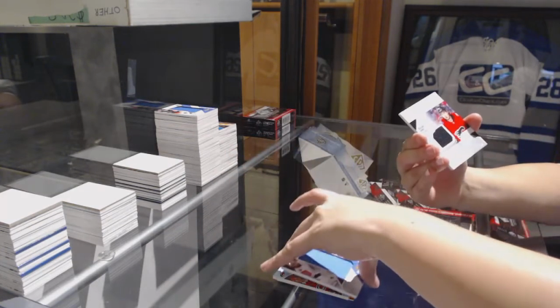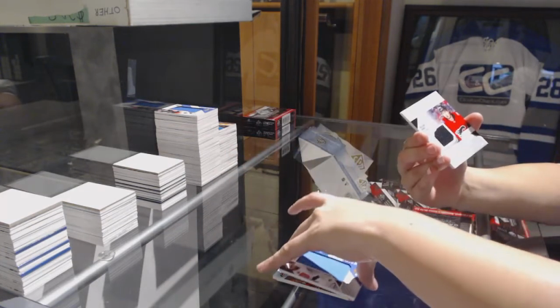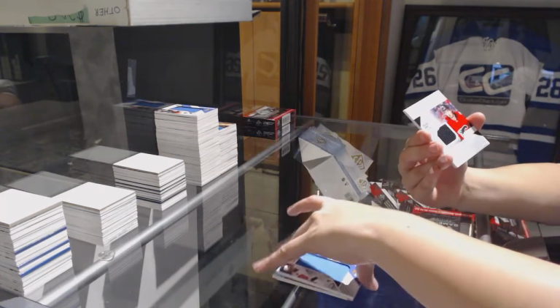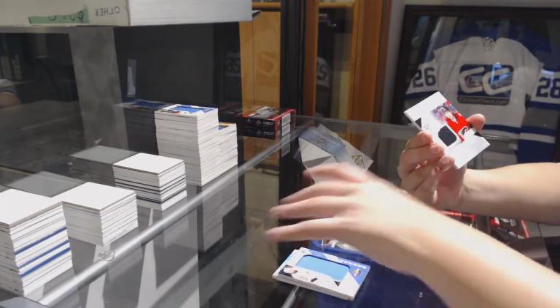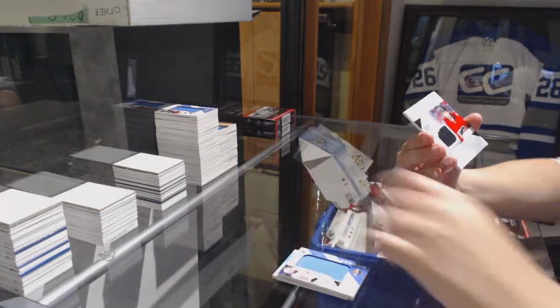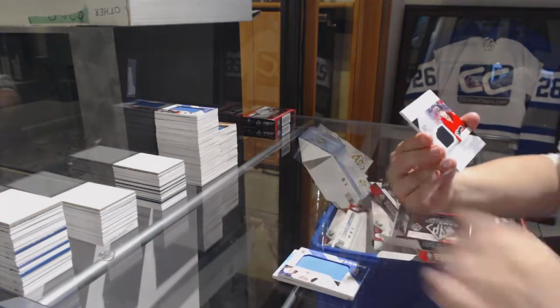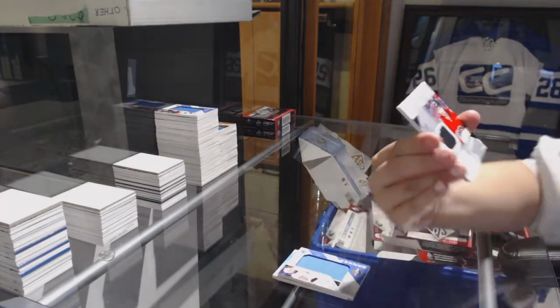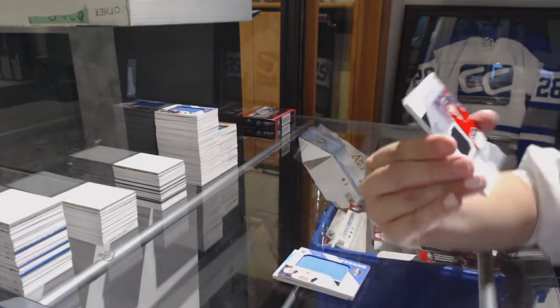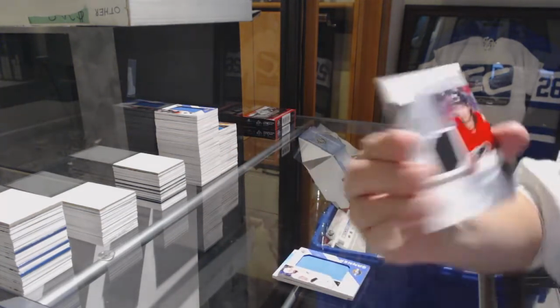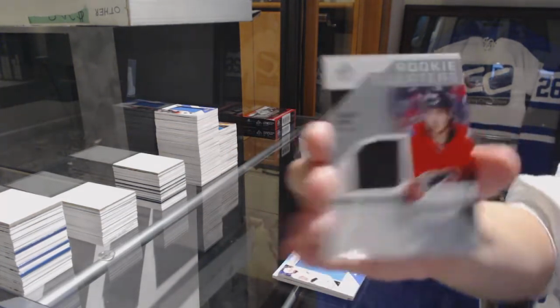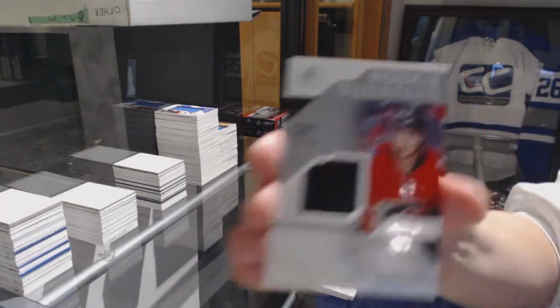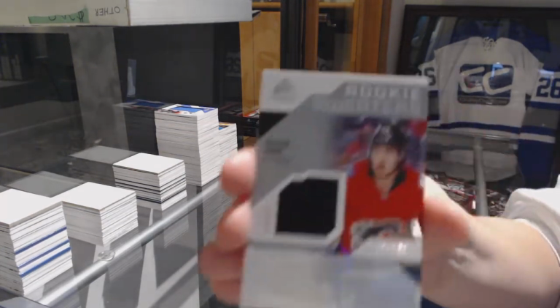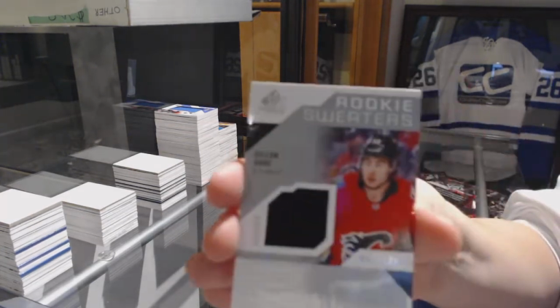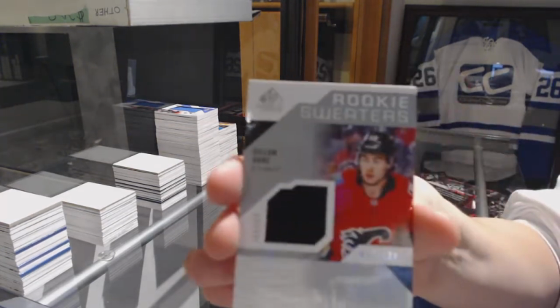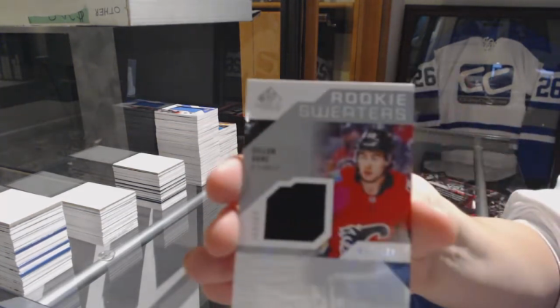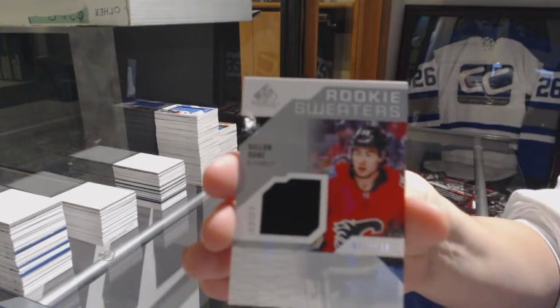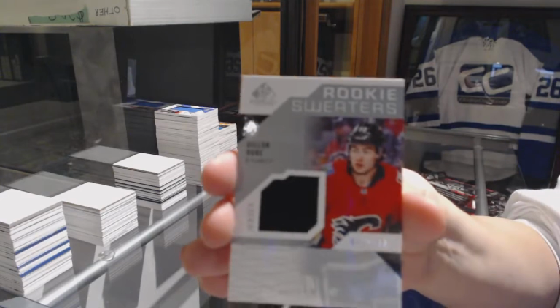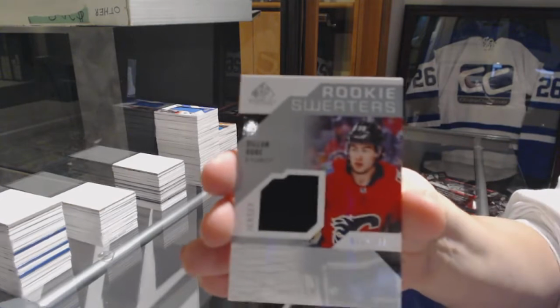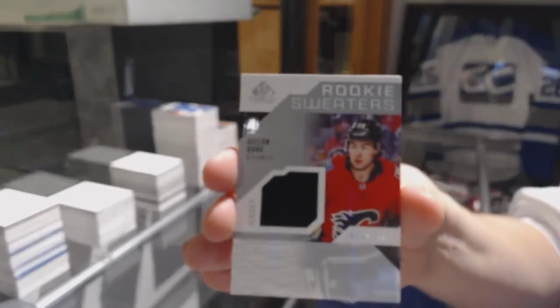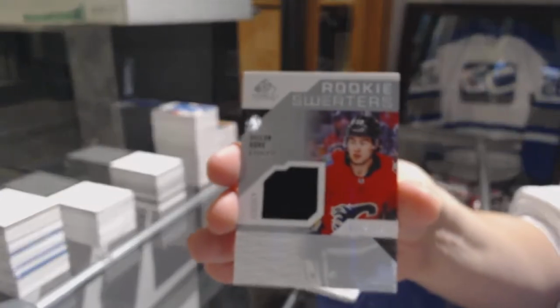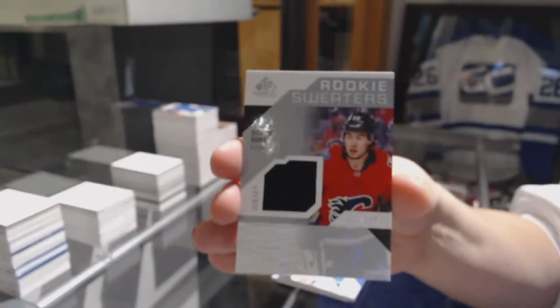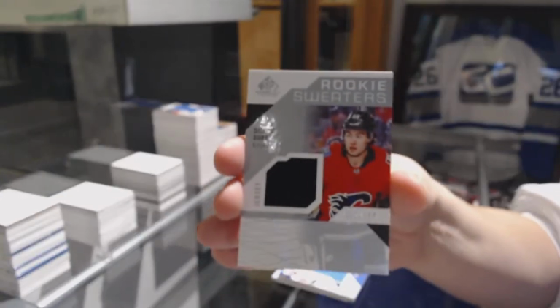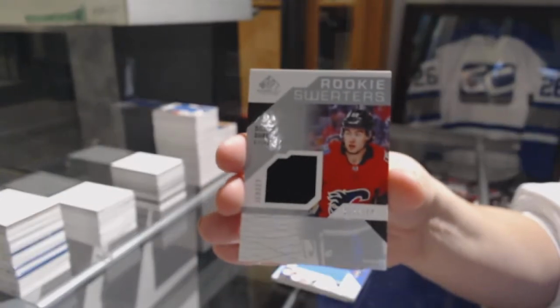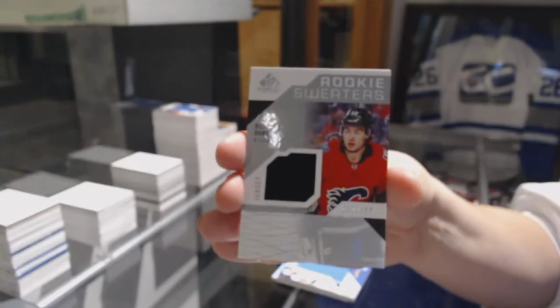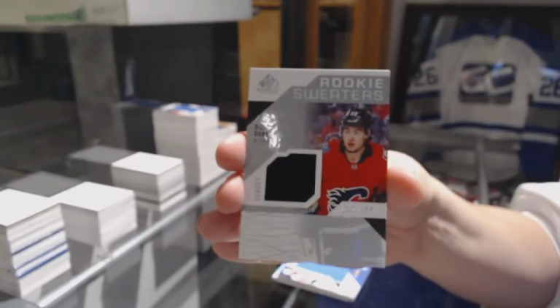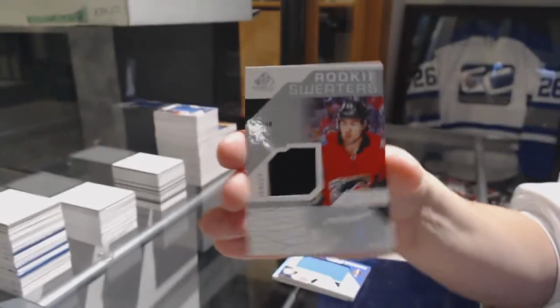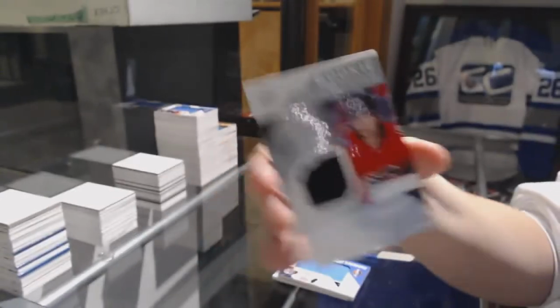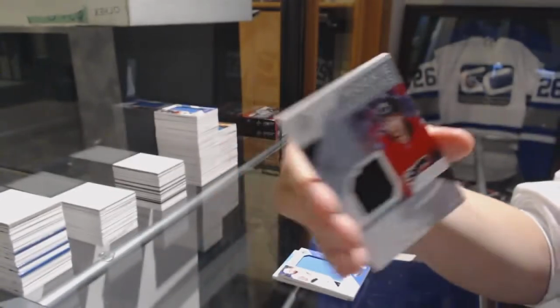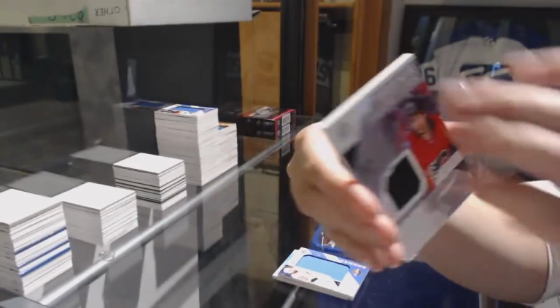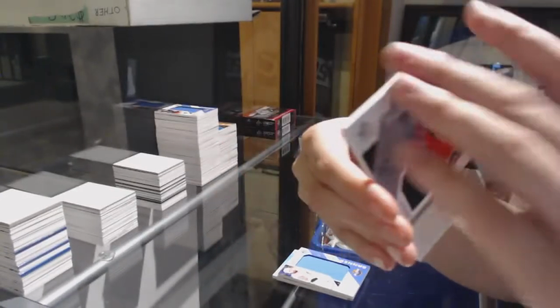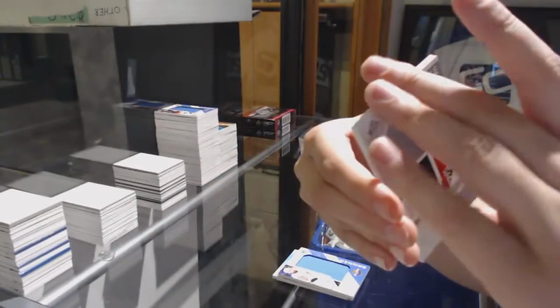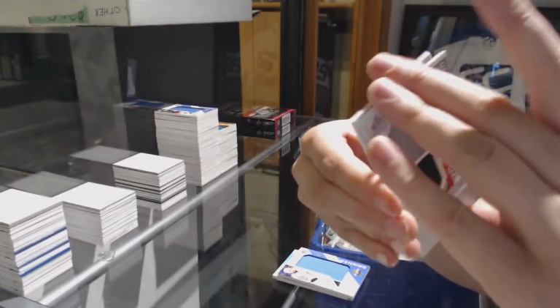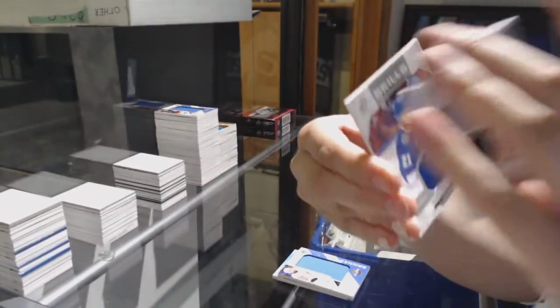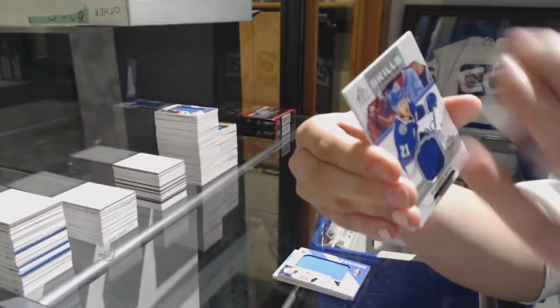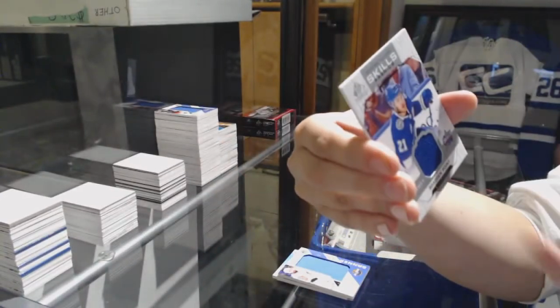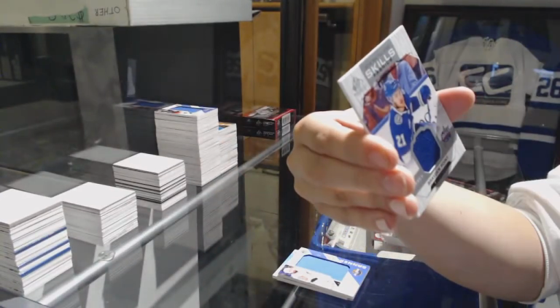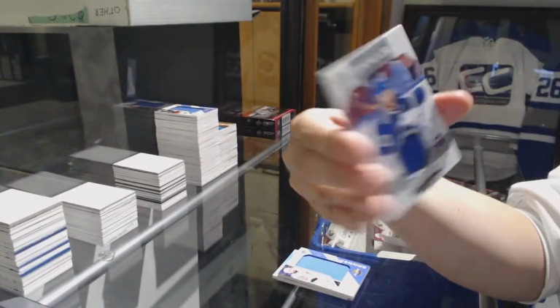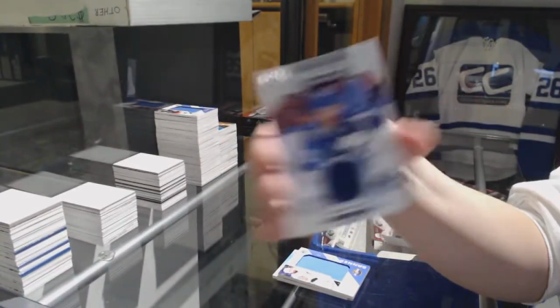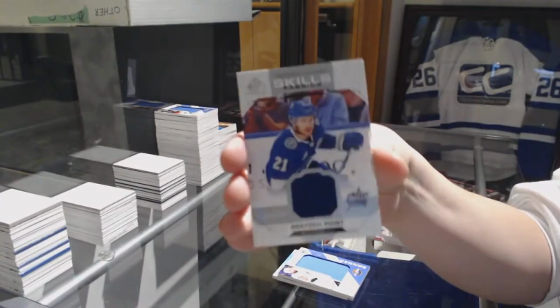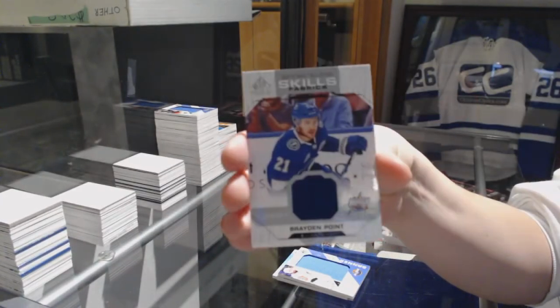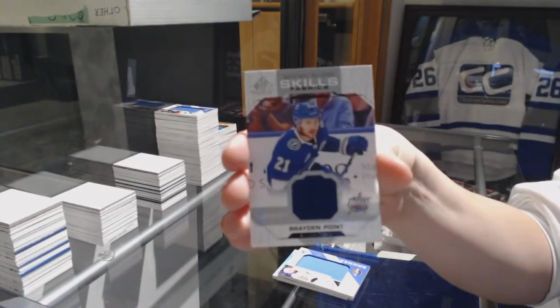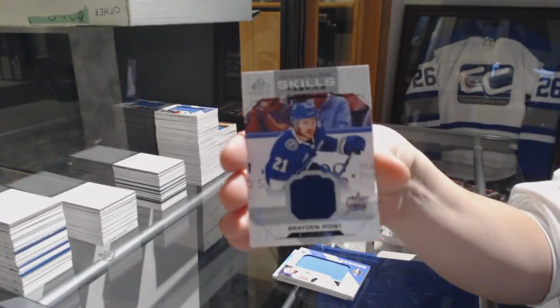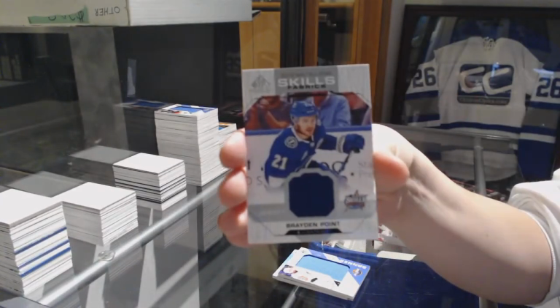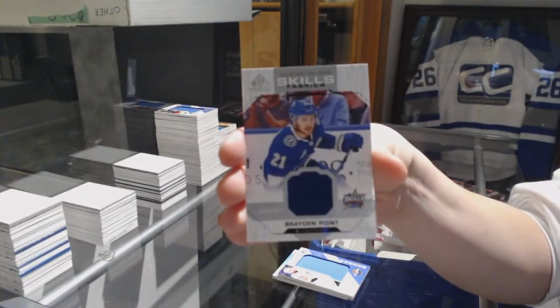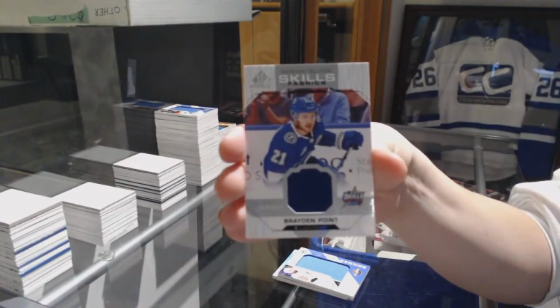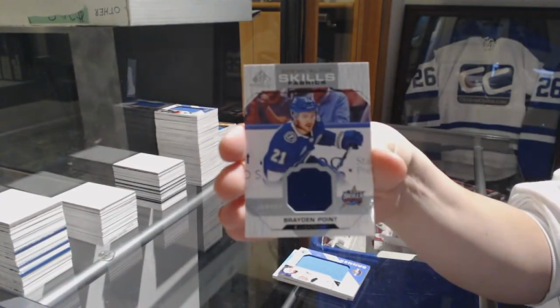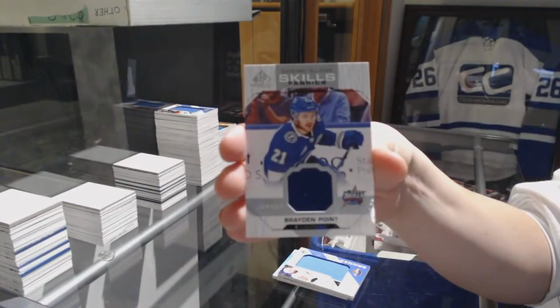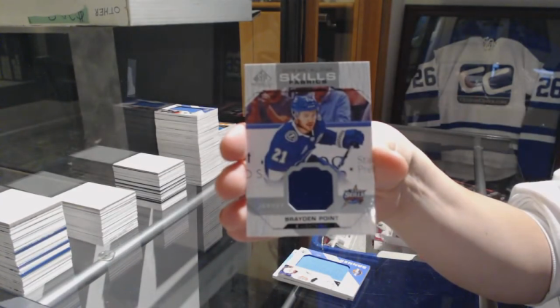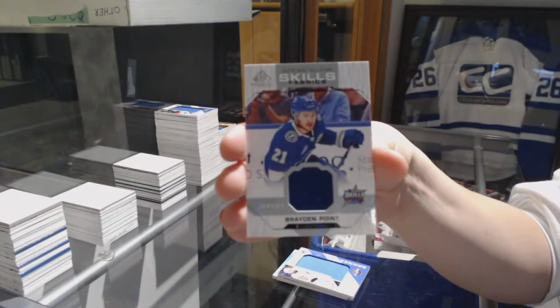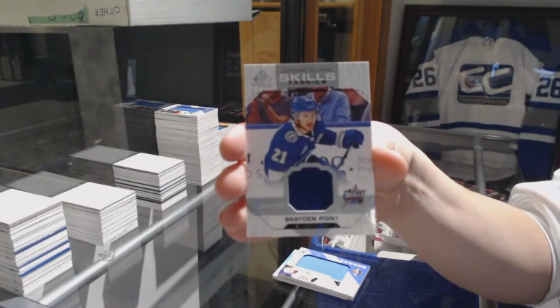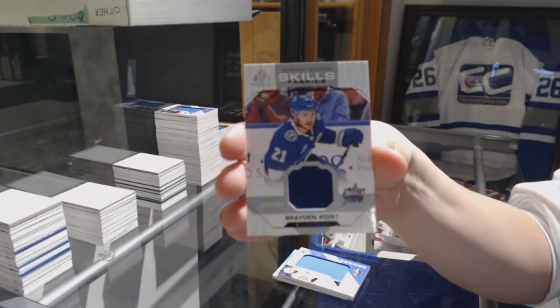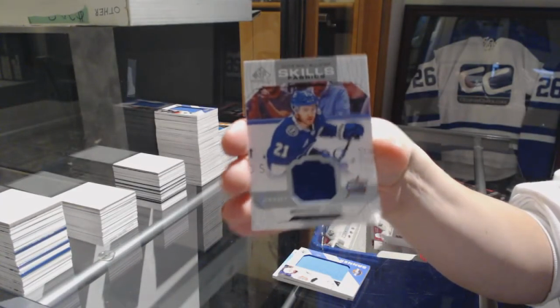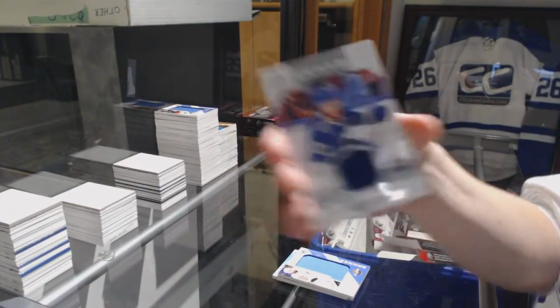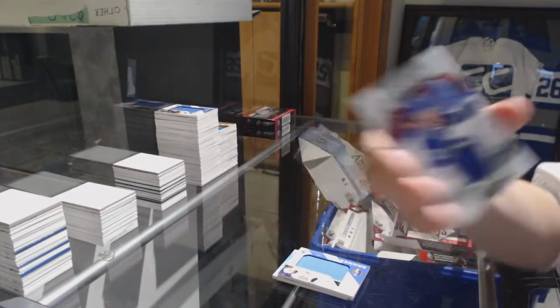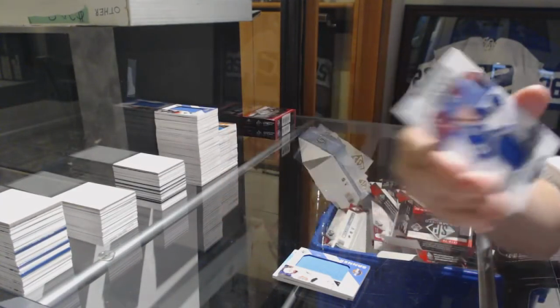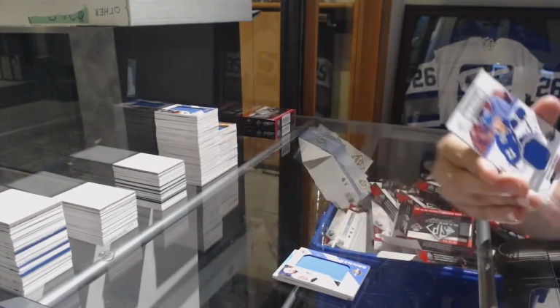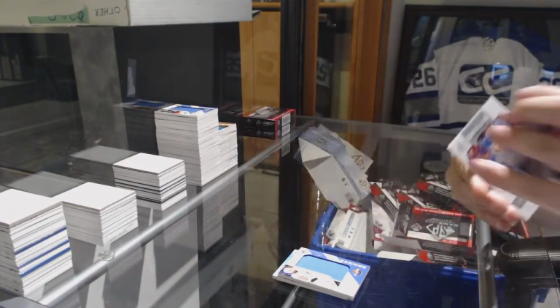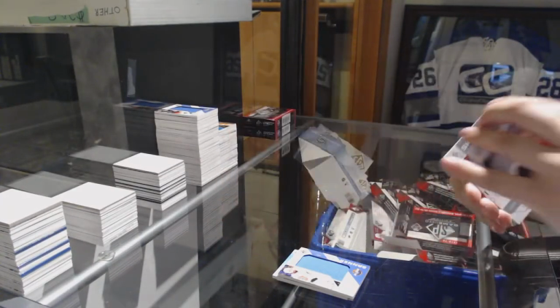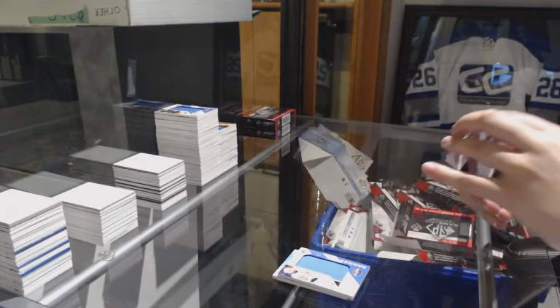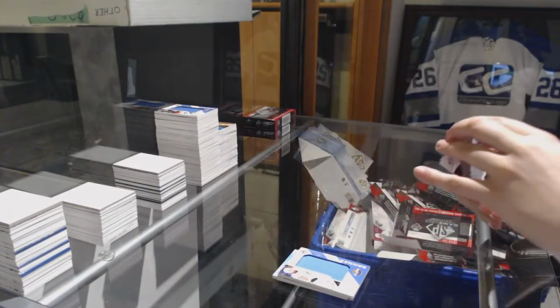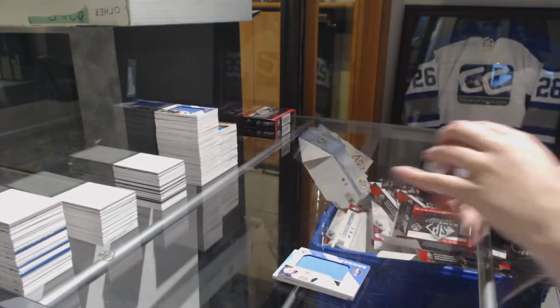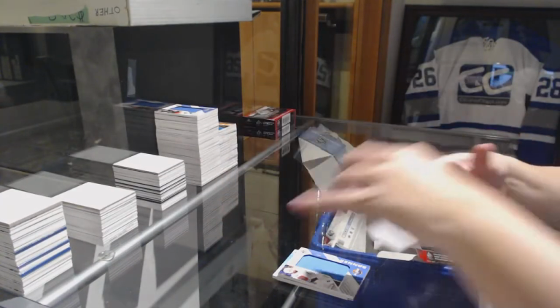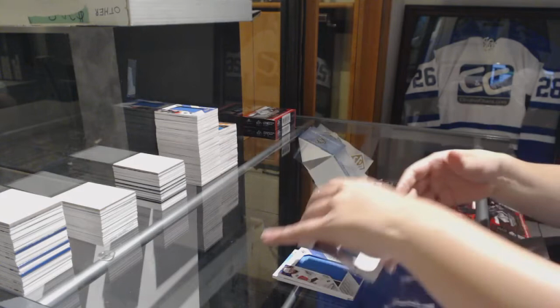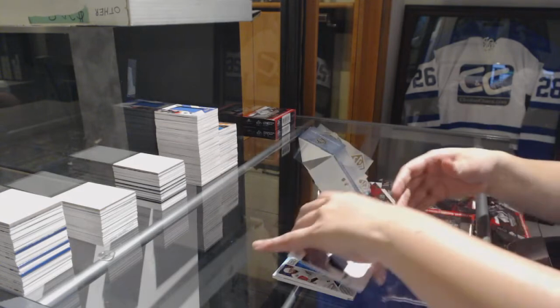Rookie Sweaters jersey number to 199 for the Flames, Dylan Dube, and All-Star Skills jersey for the Lightning of Brayden Point.